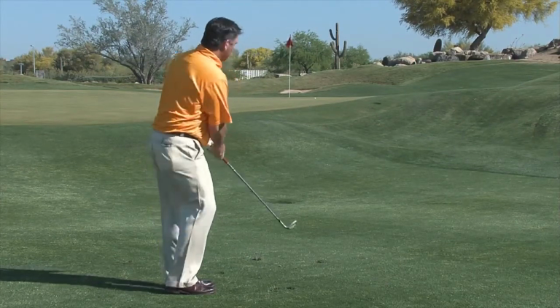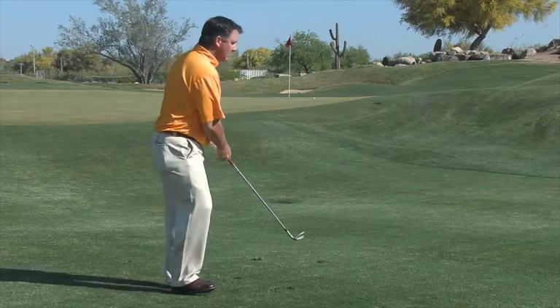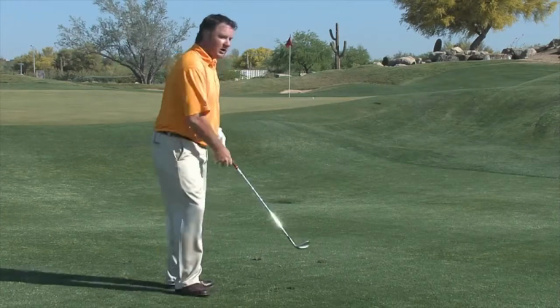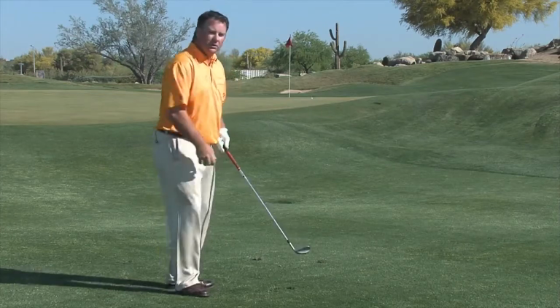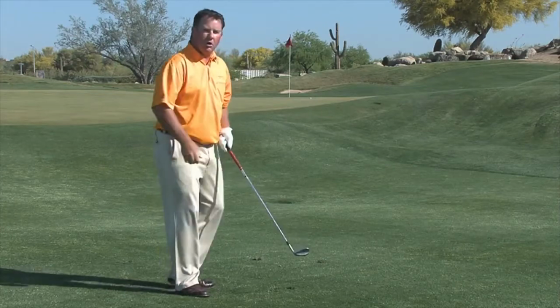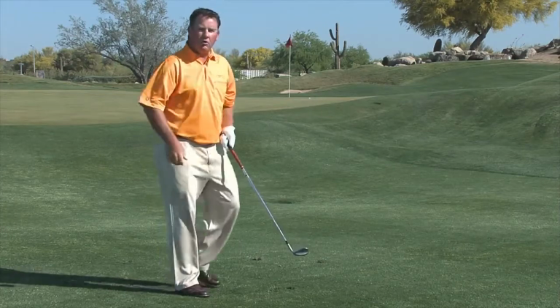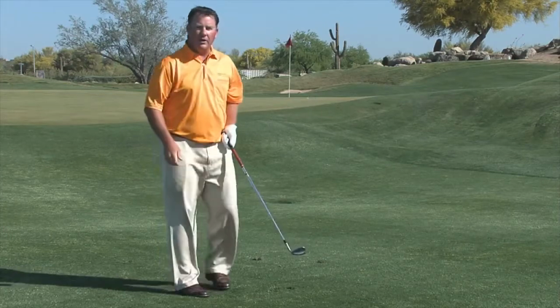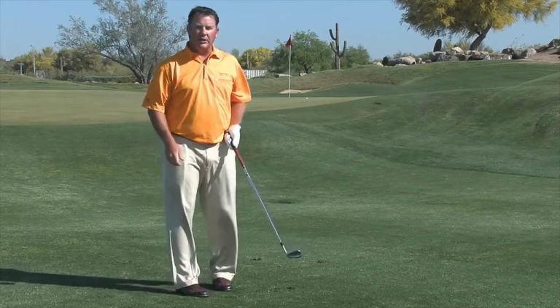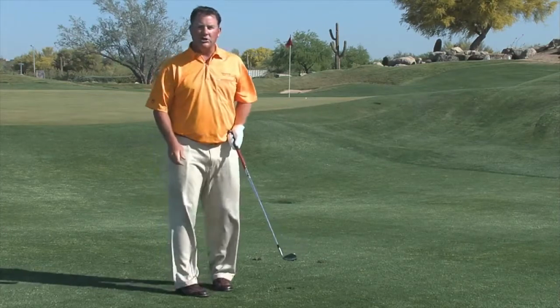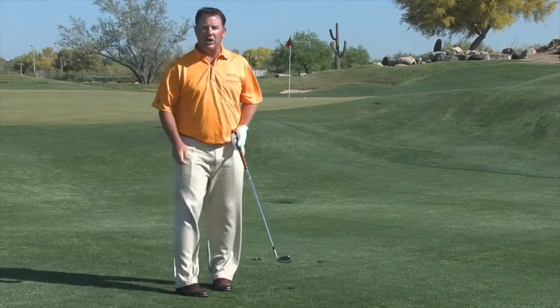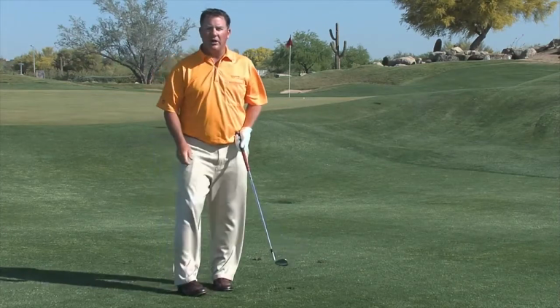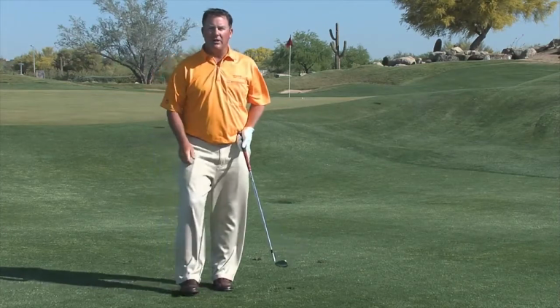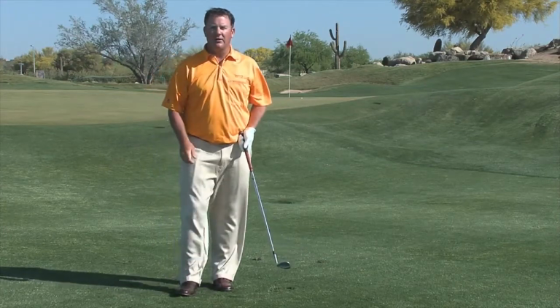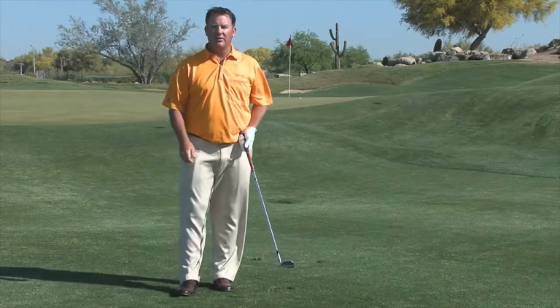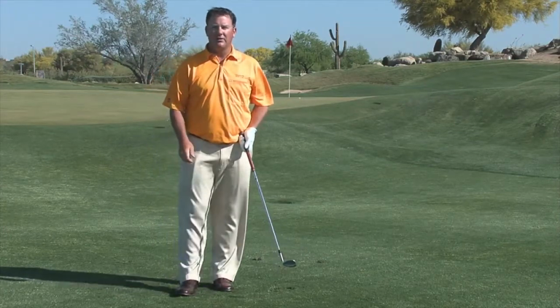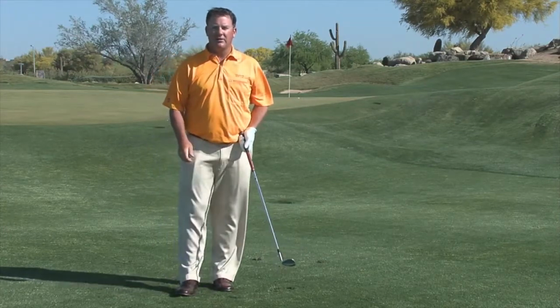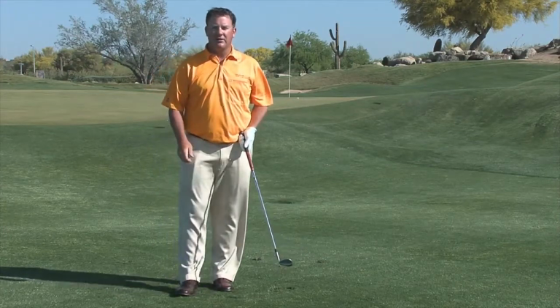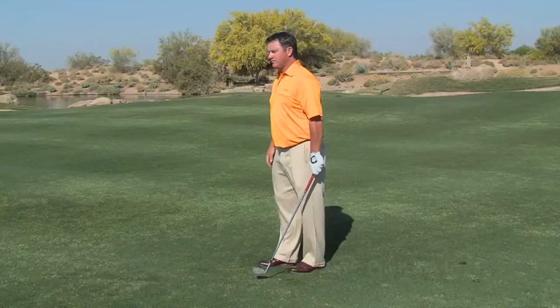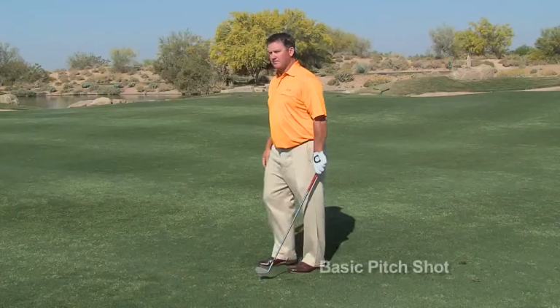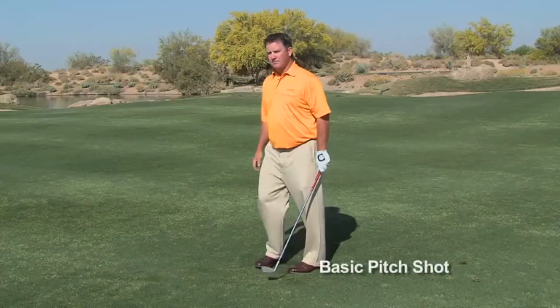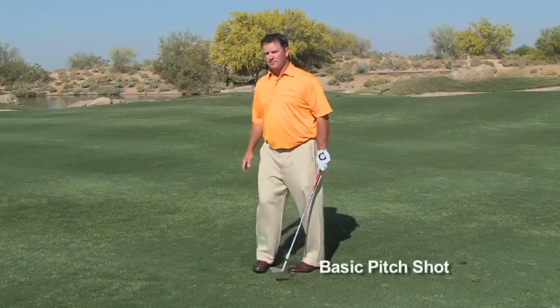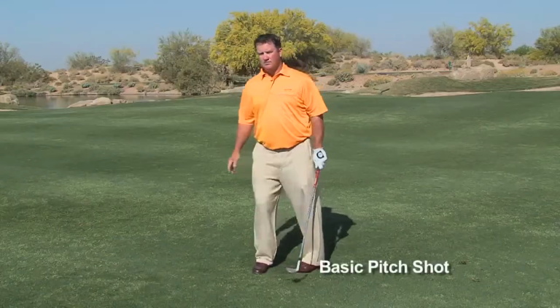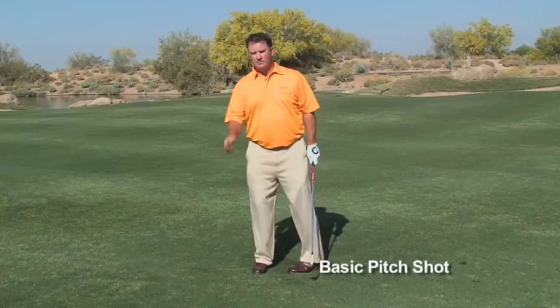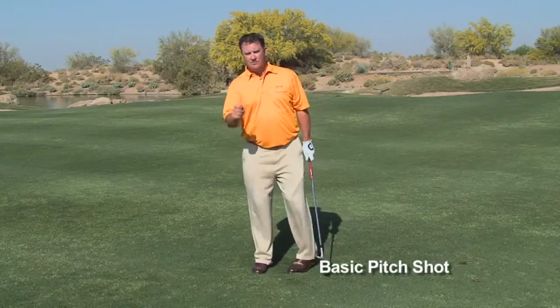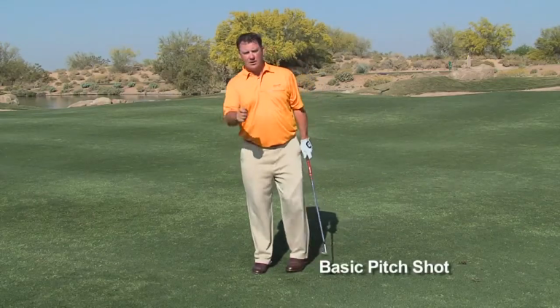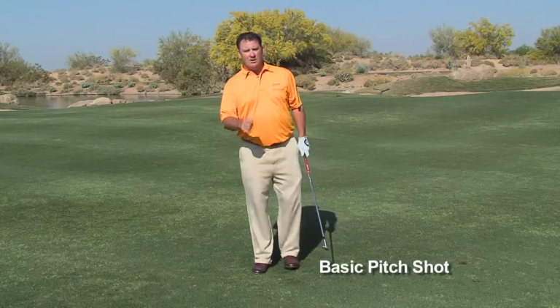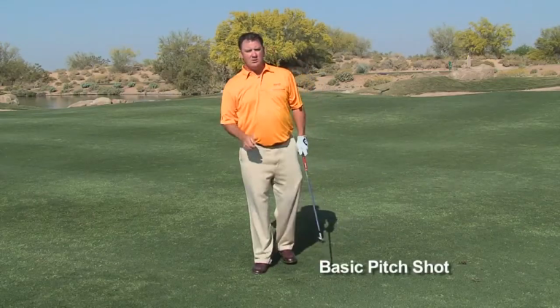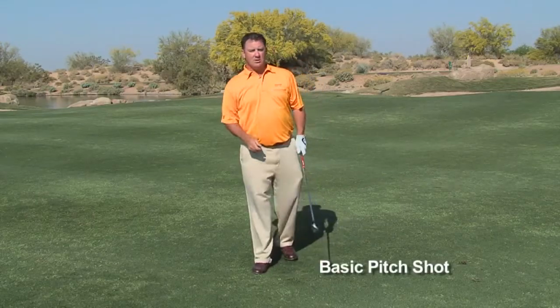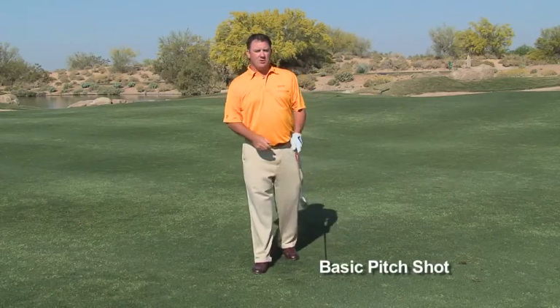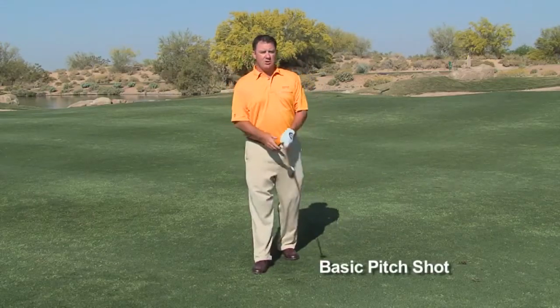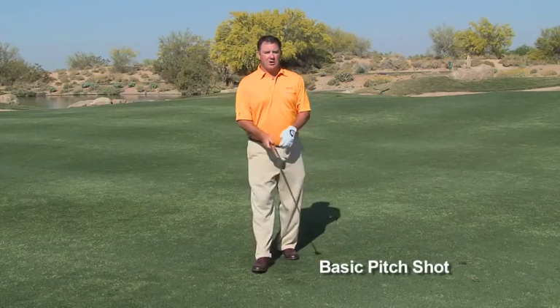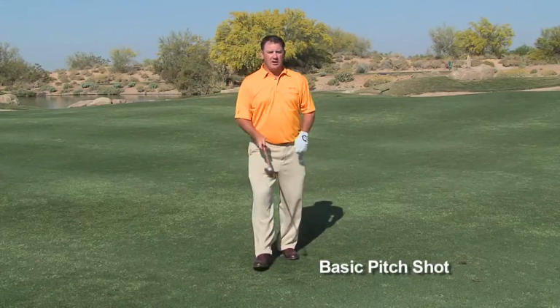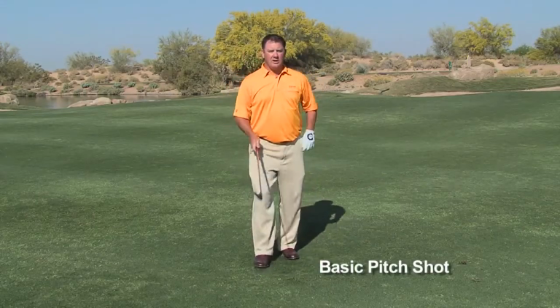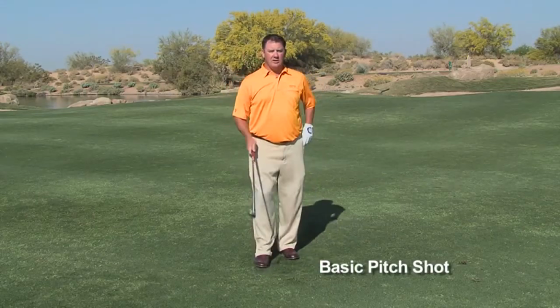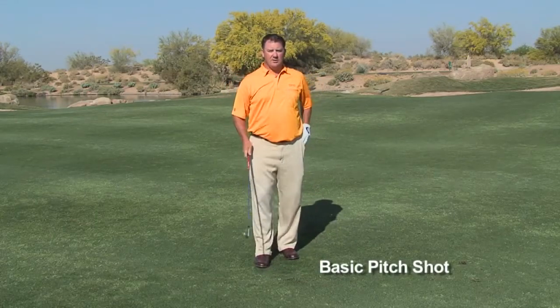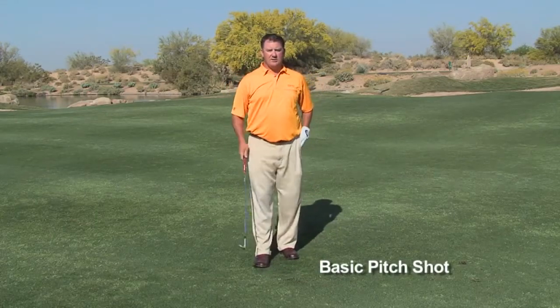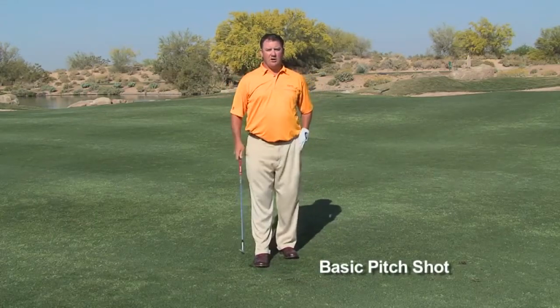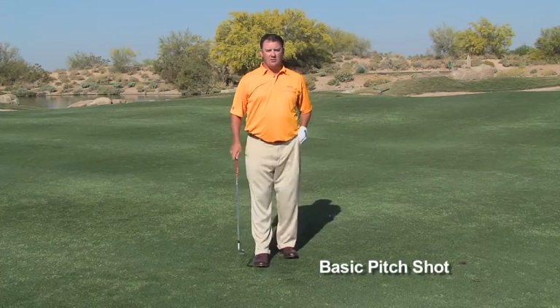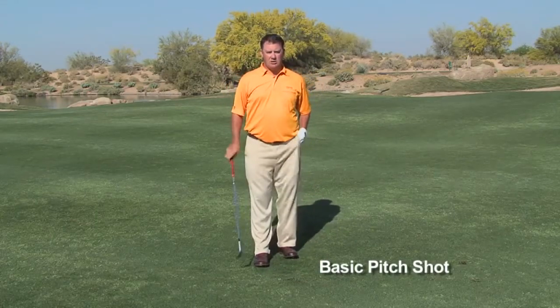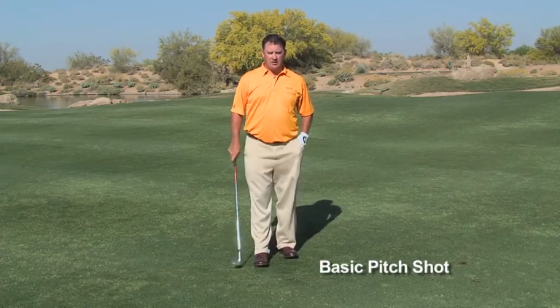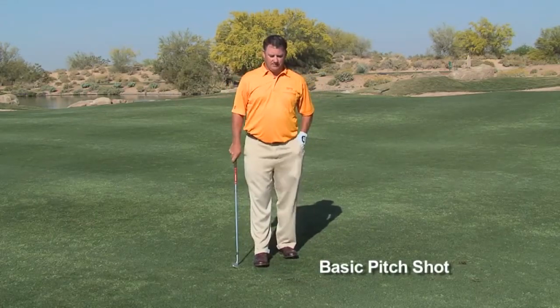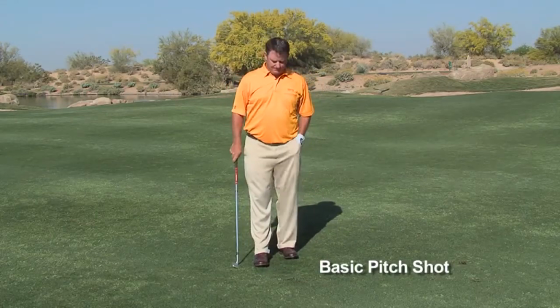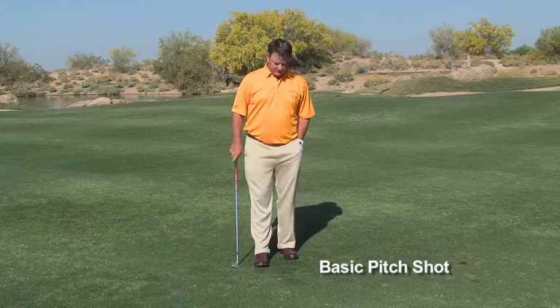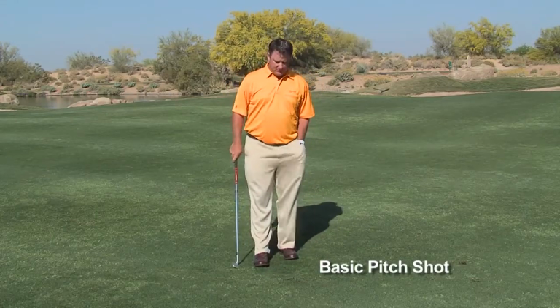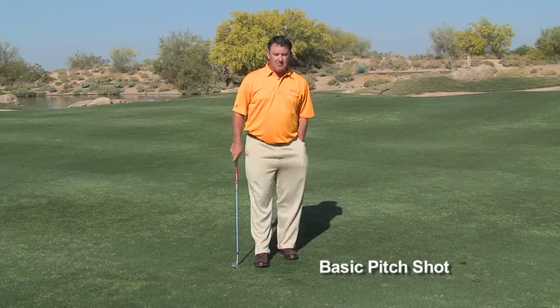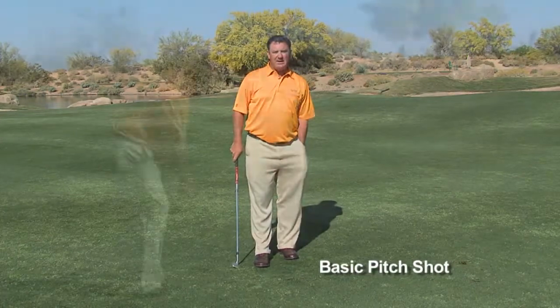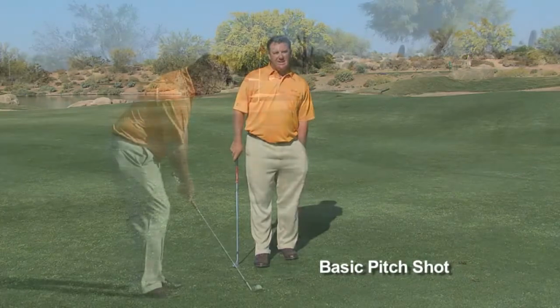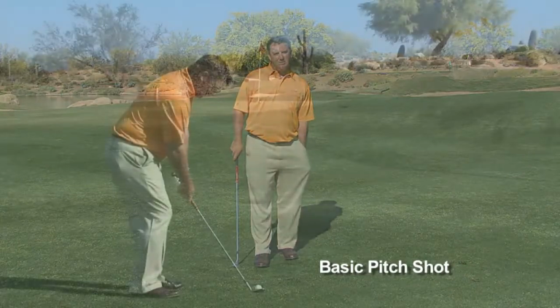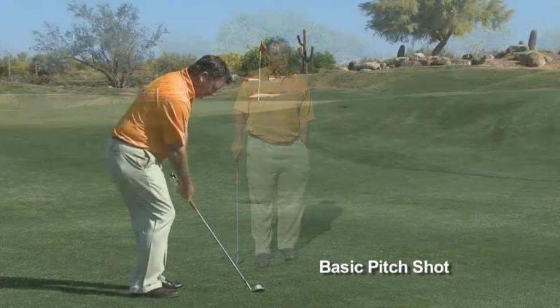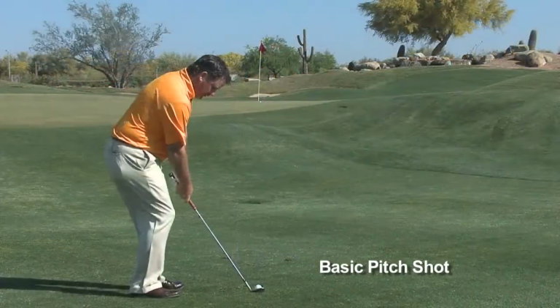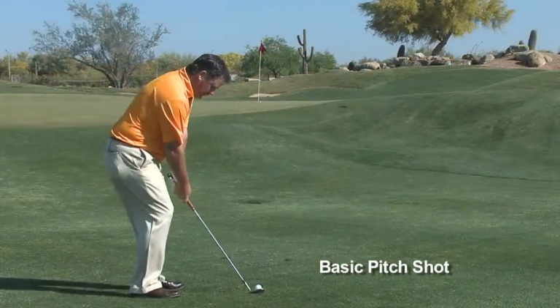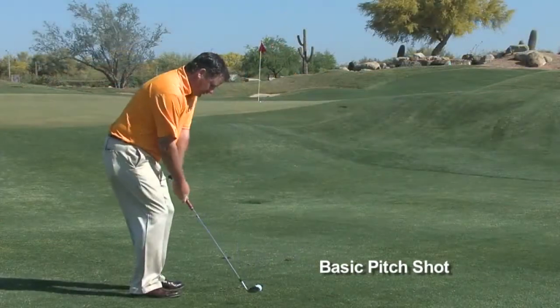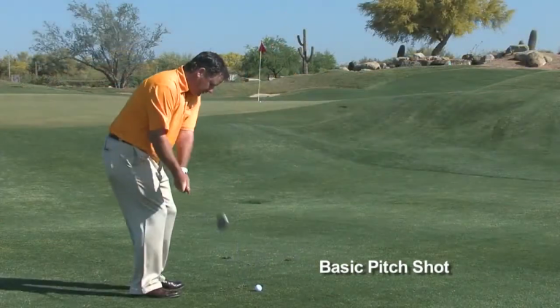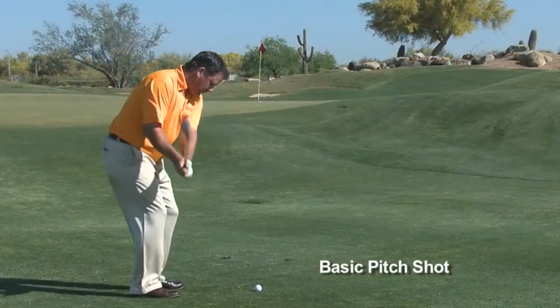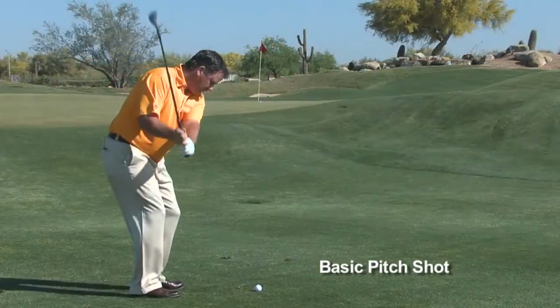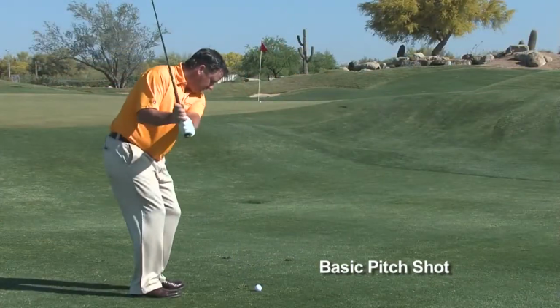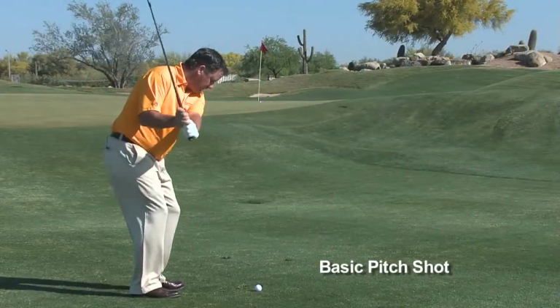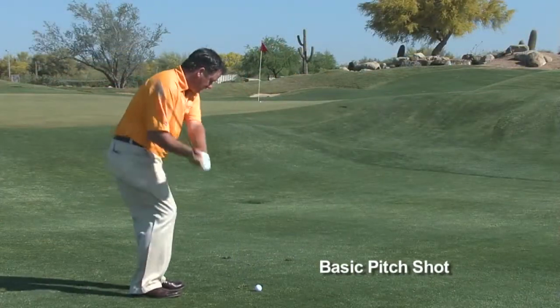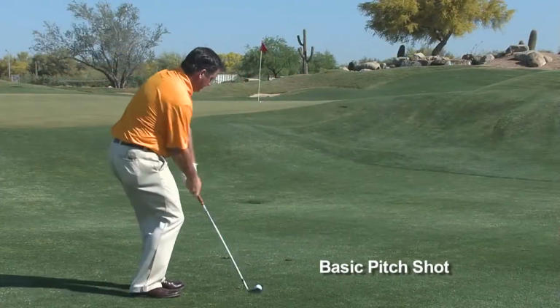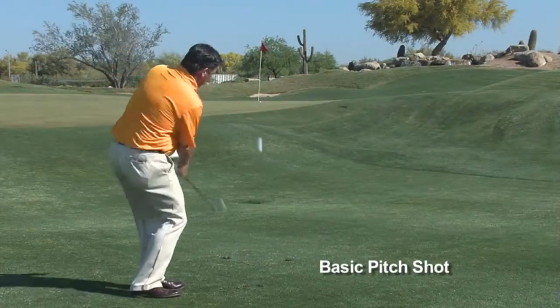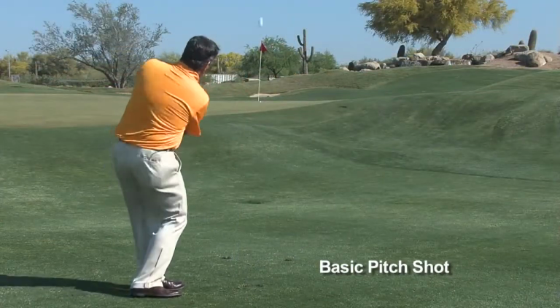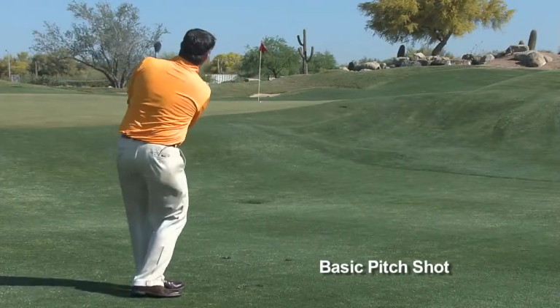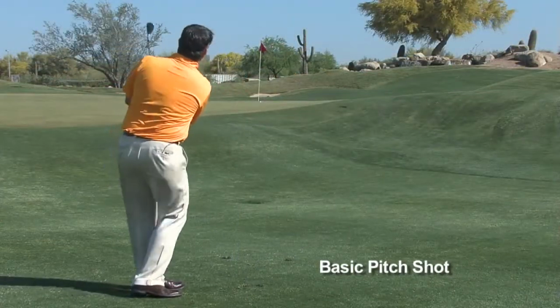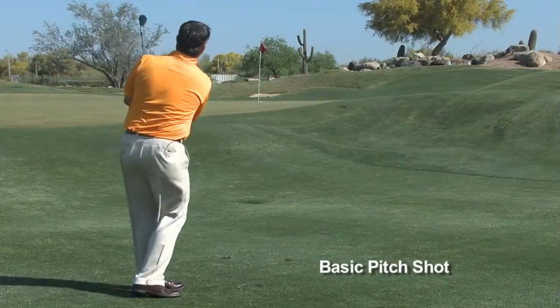A low running shot. Now let me show you how to hit the medium pitch shot — the basic pitch shot.